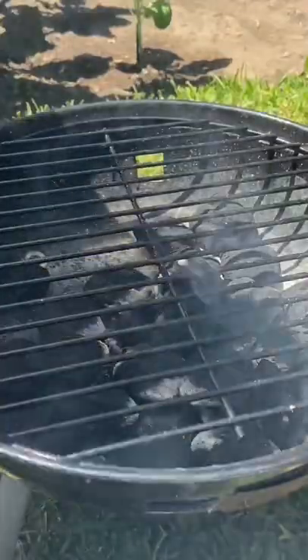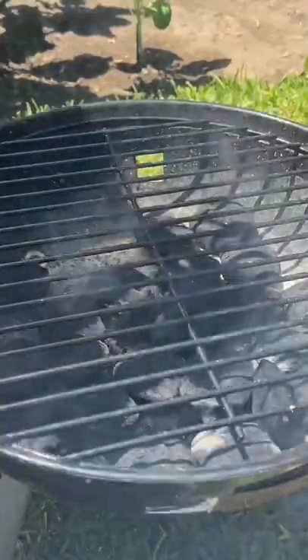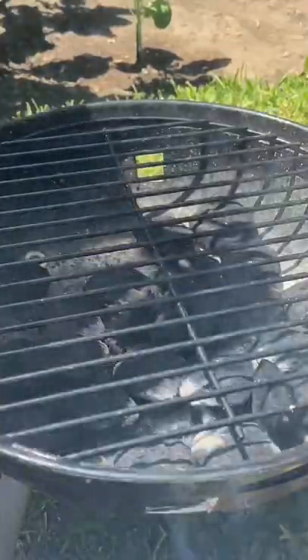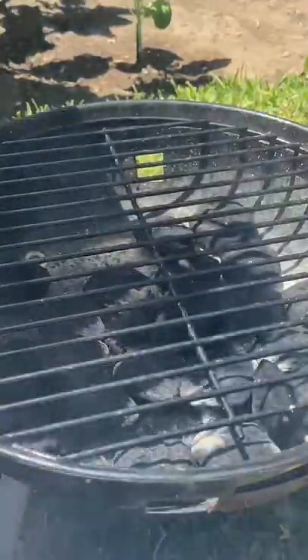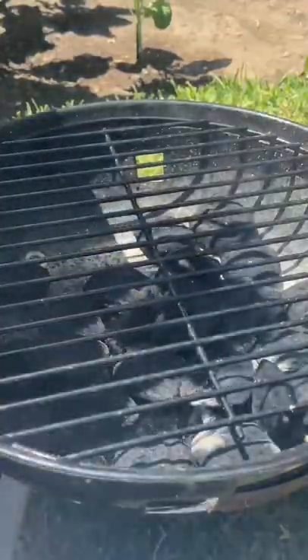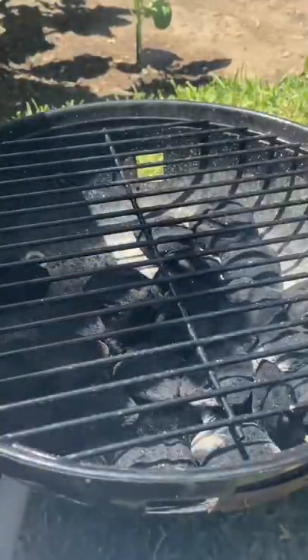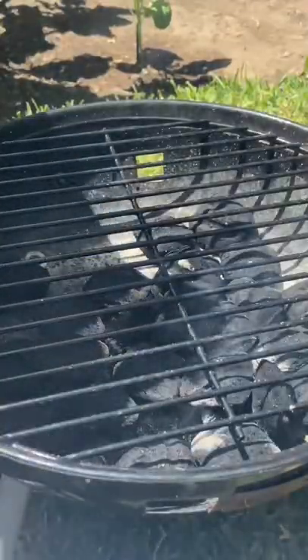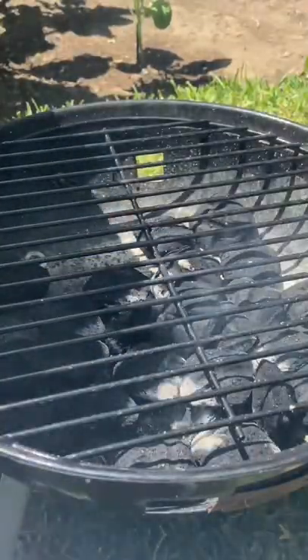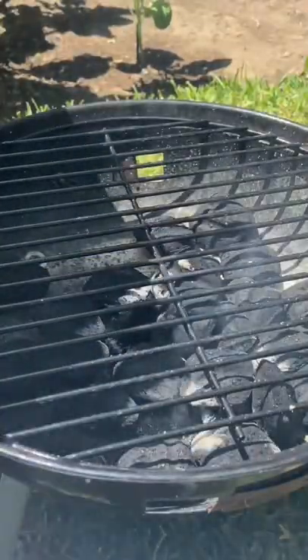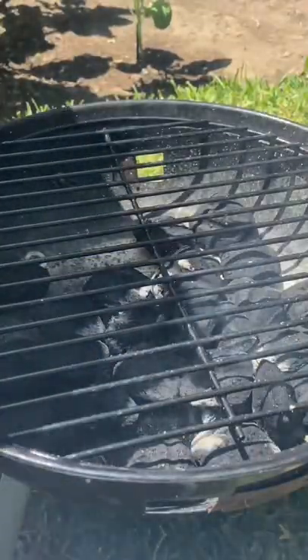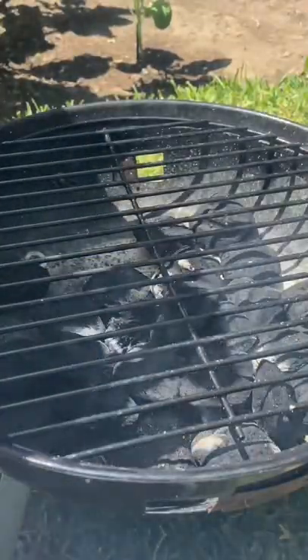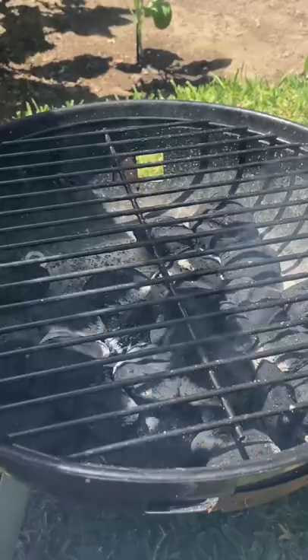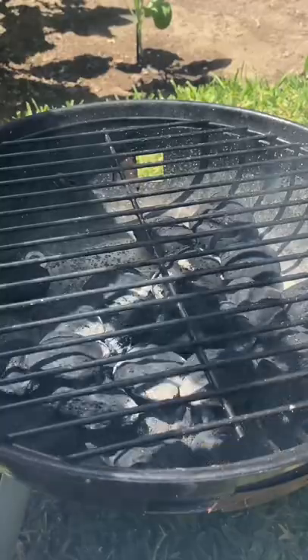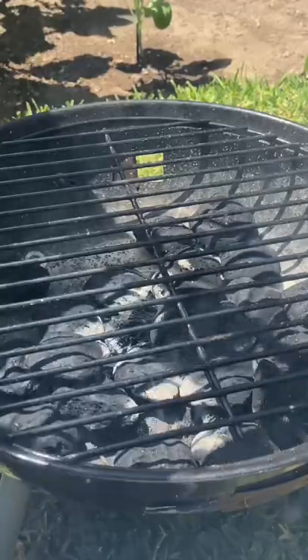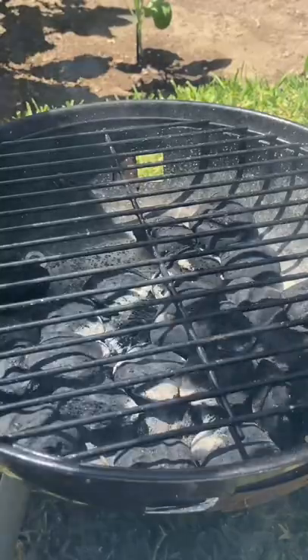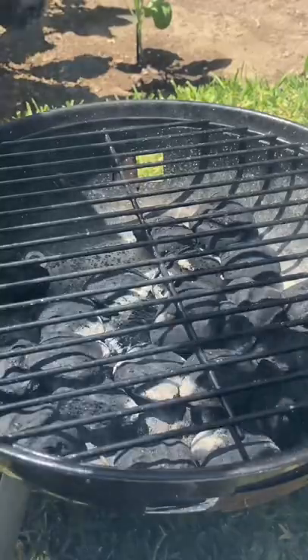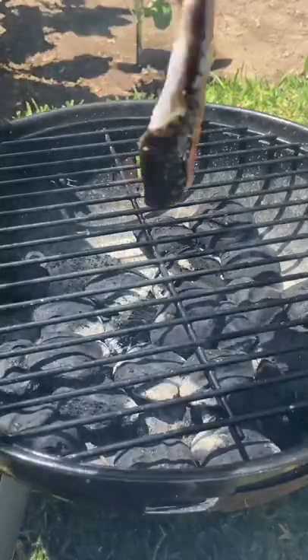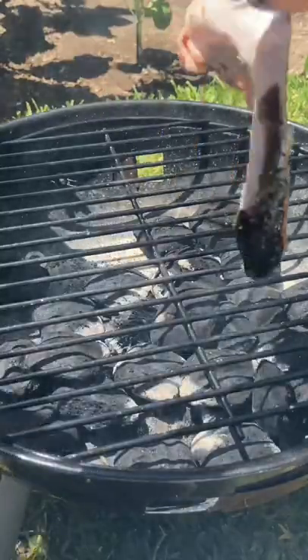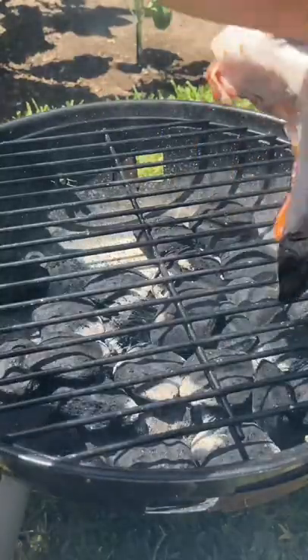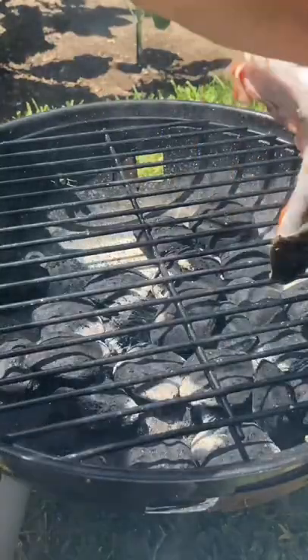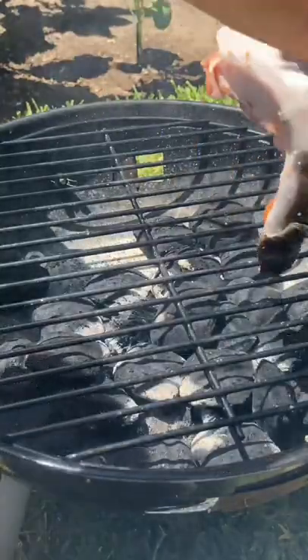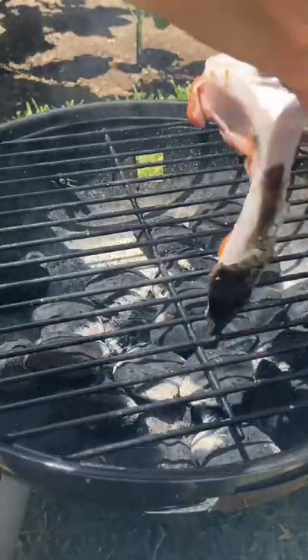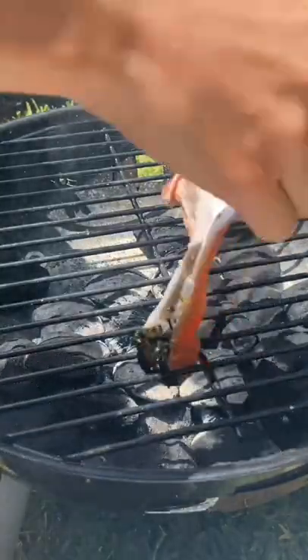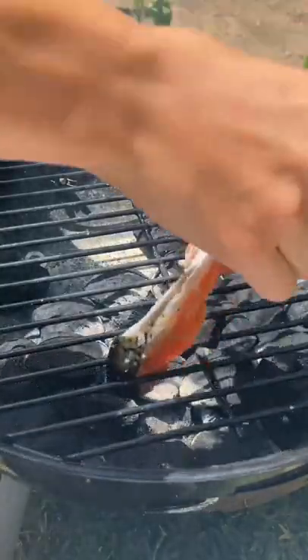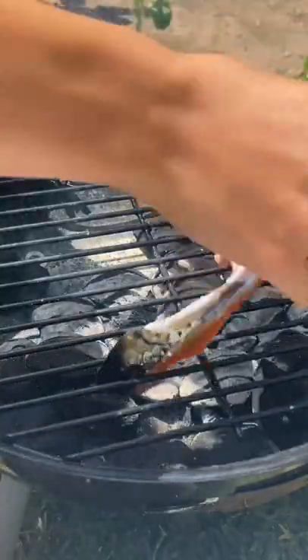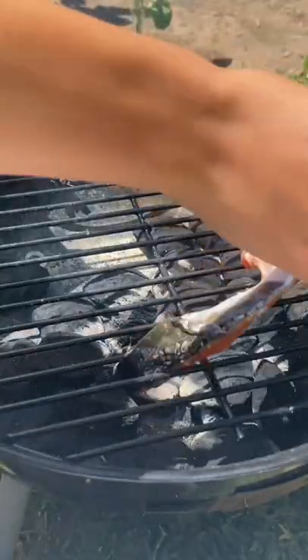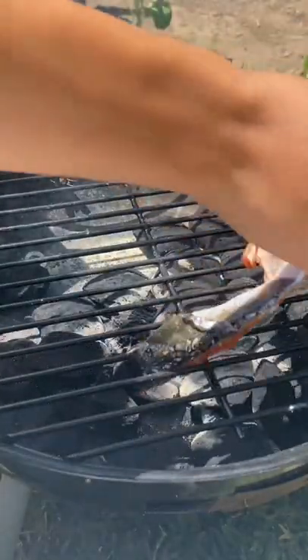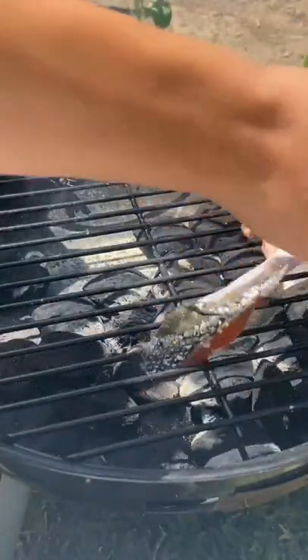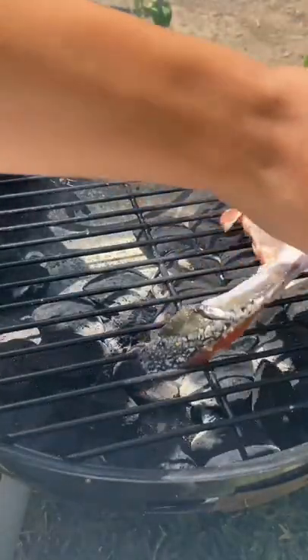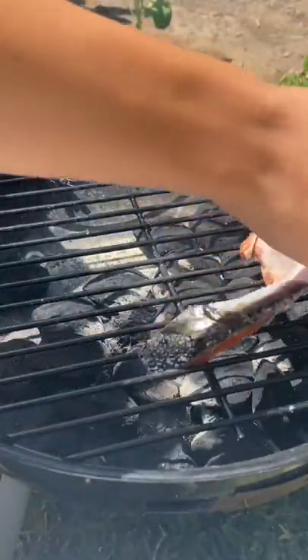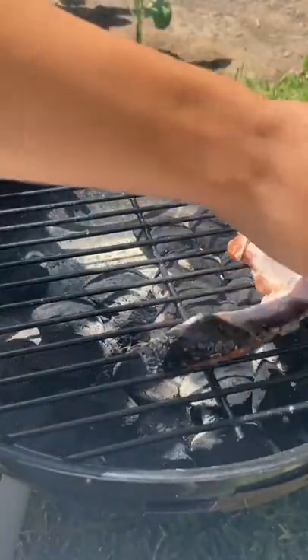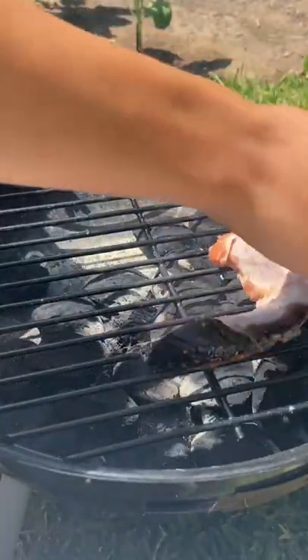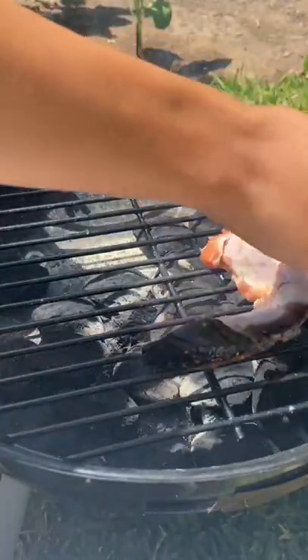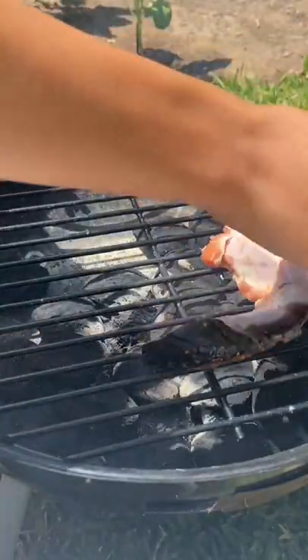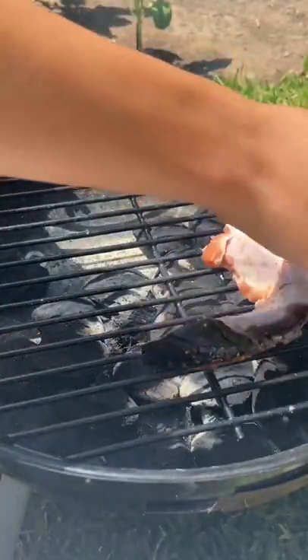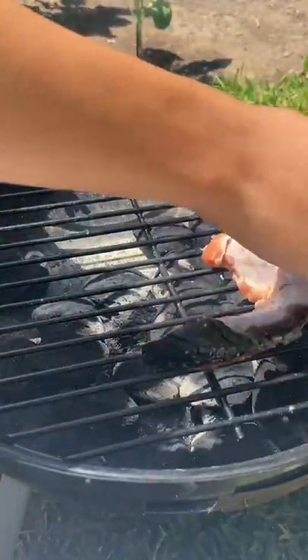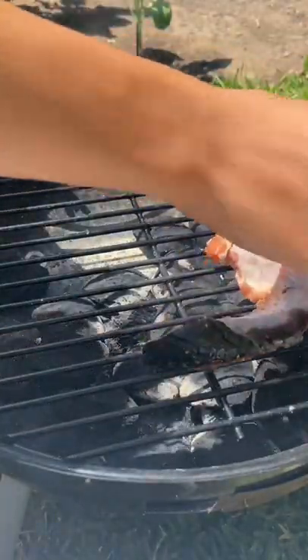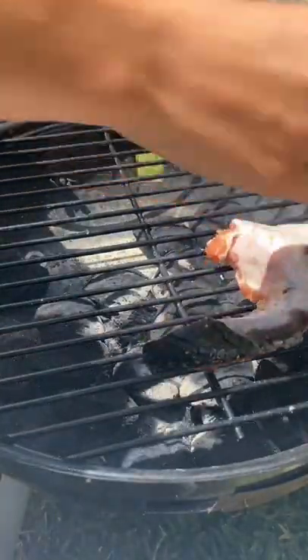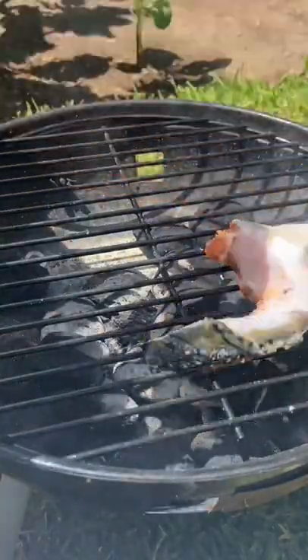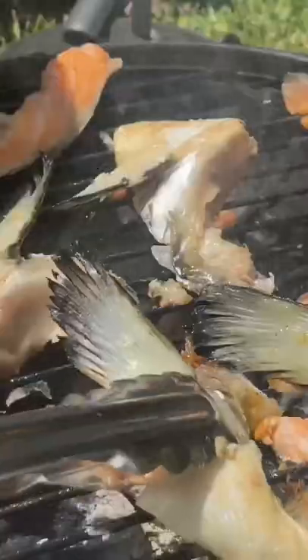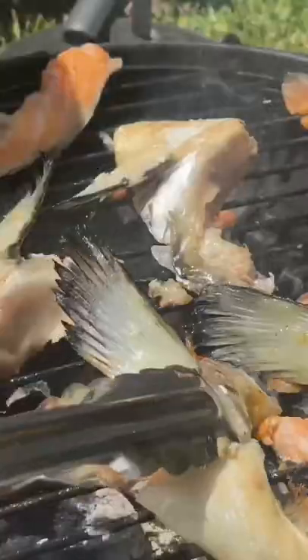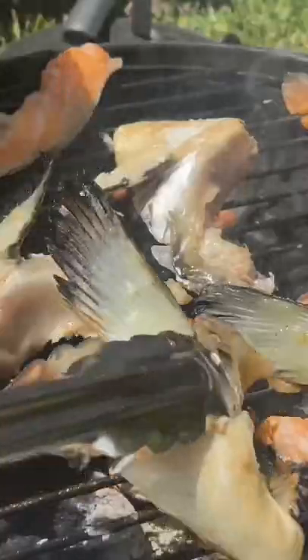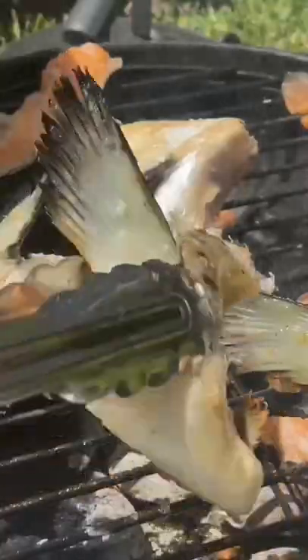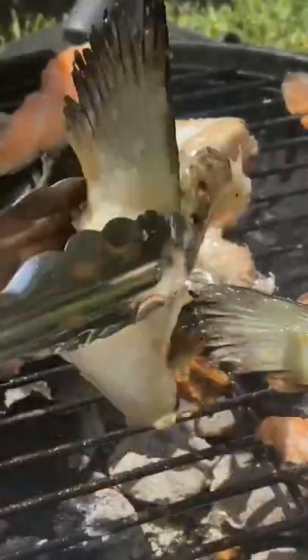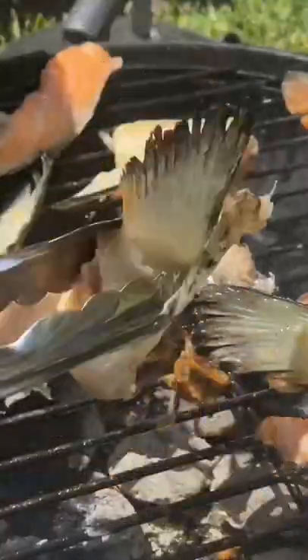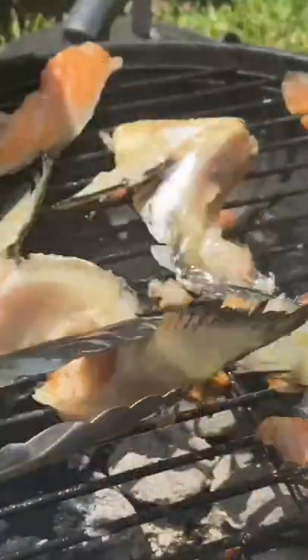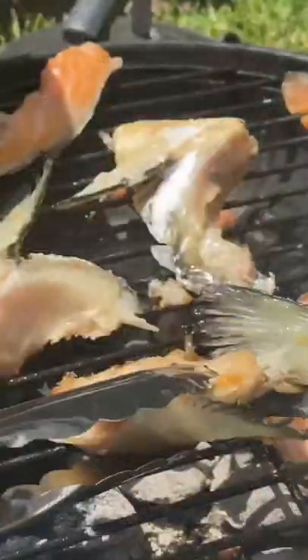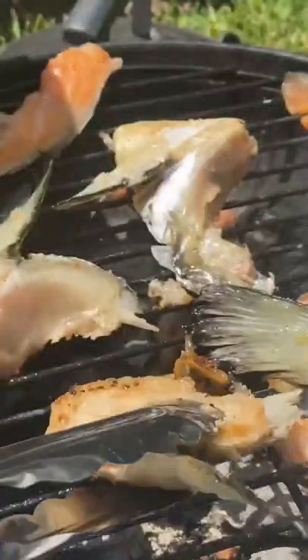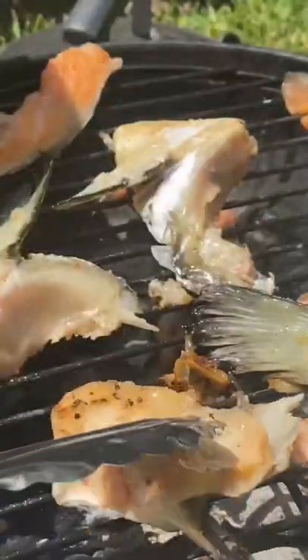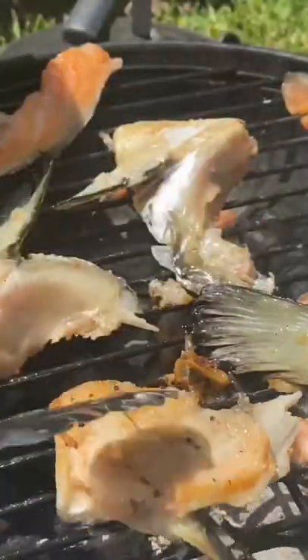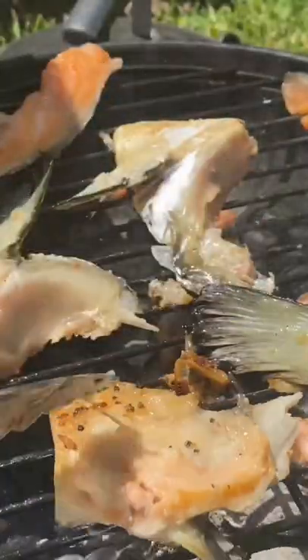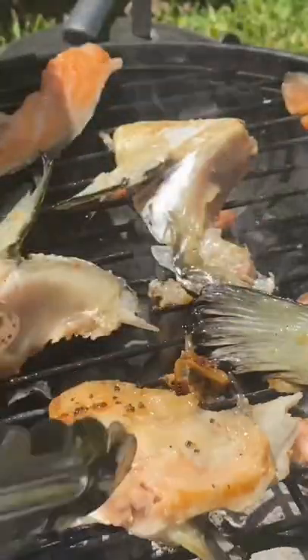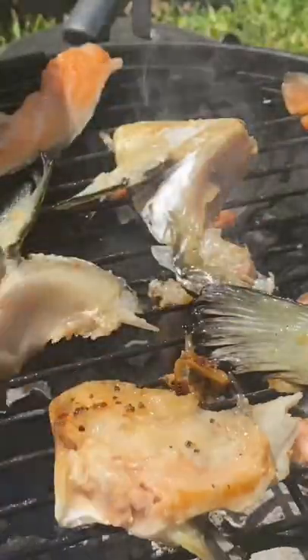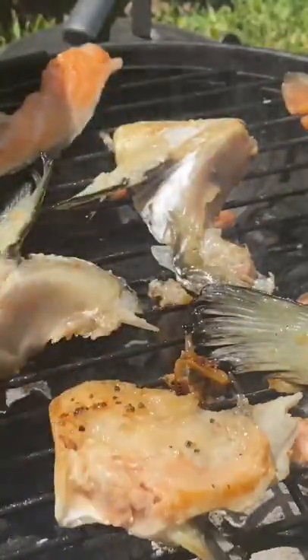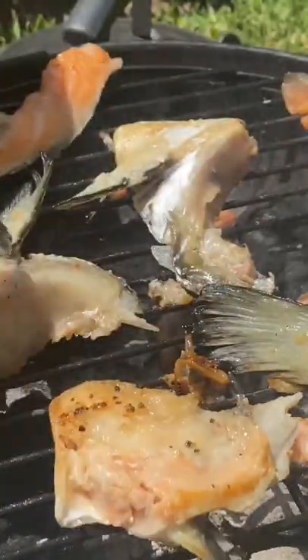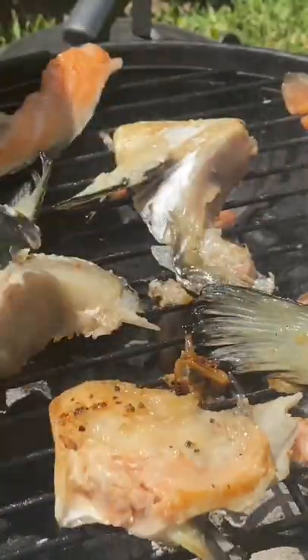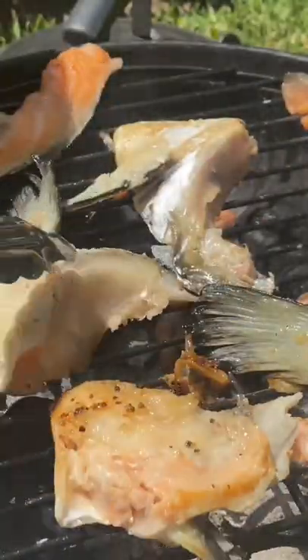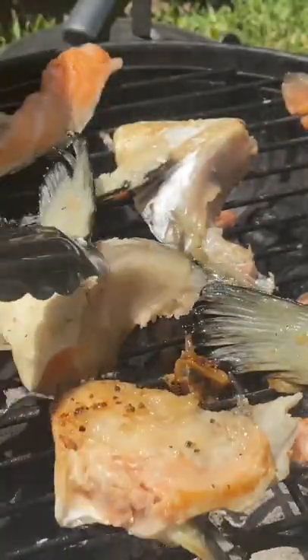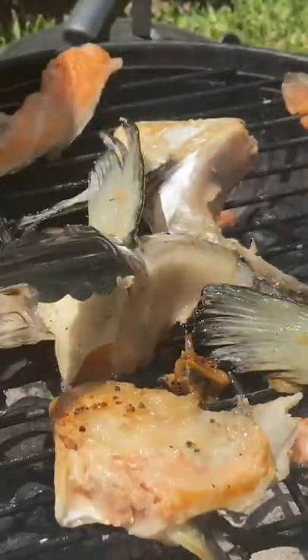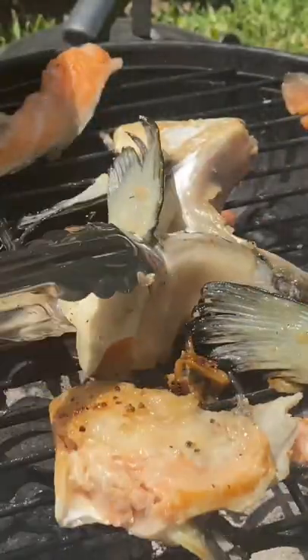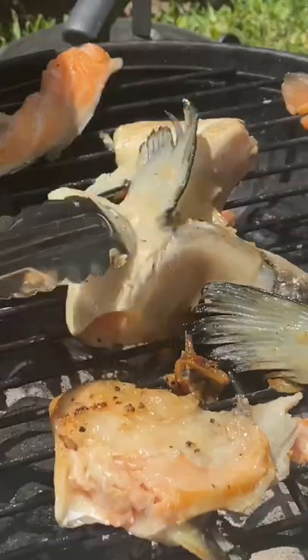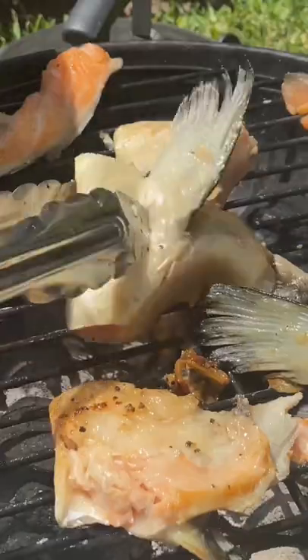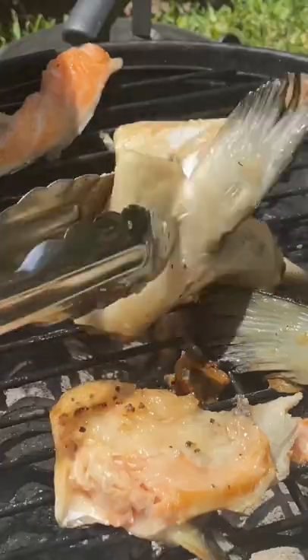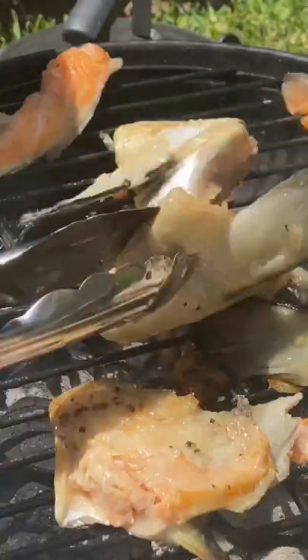Now we're gonna go ahead and place them on the grill. Flip every three to four minutes until fully cooked.